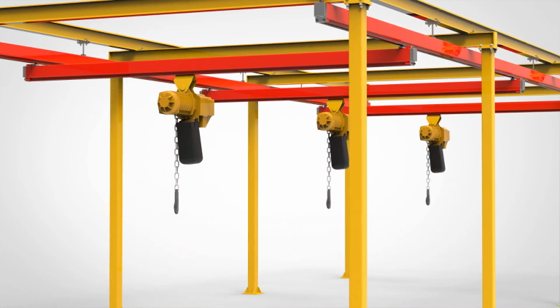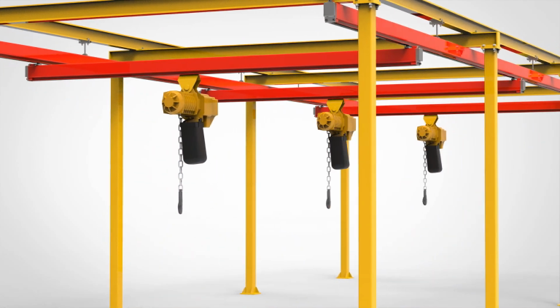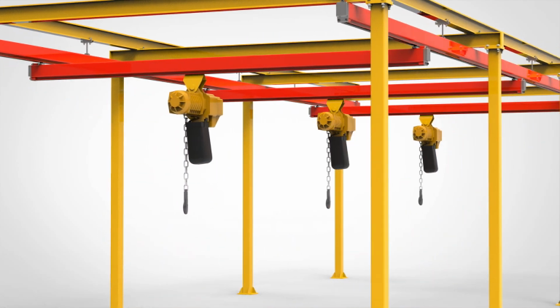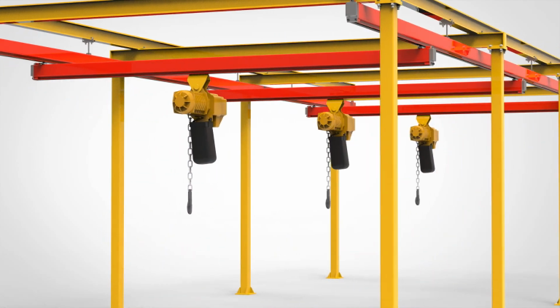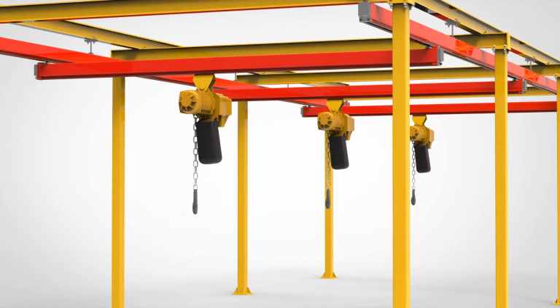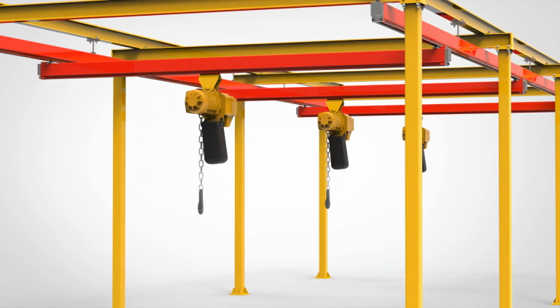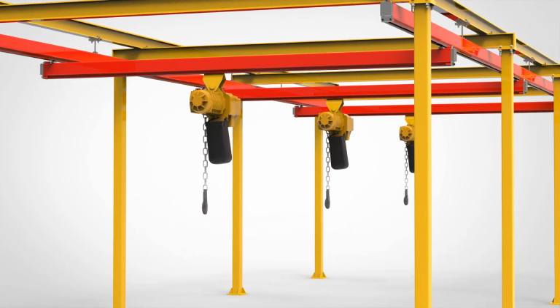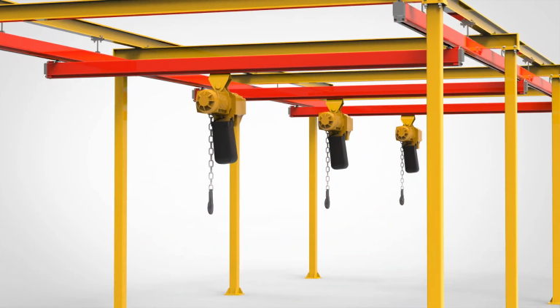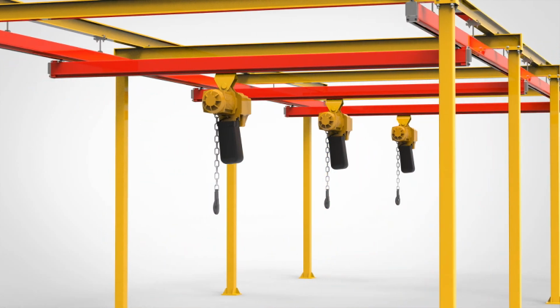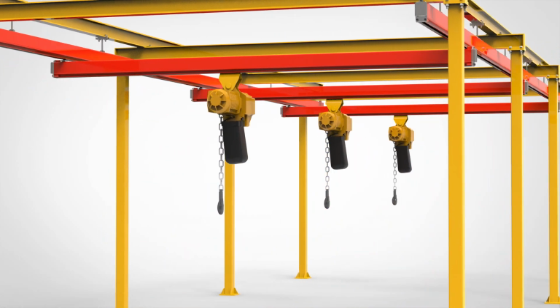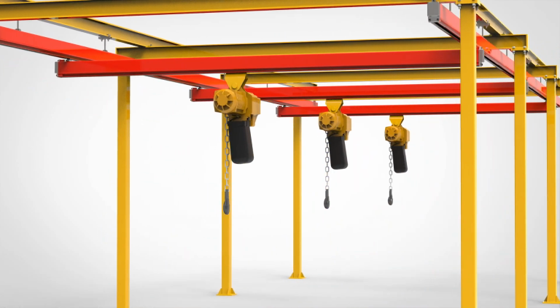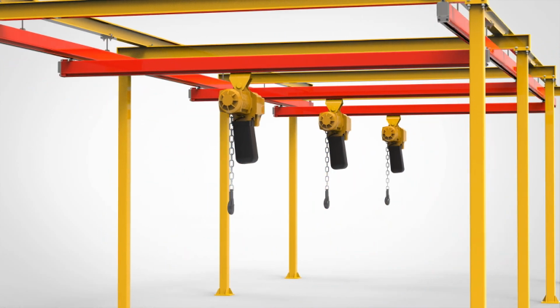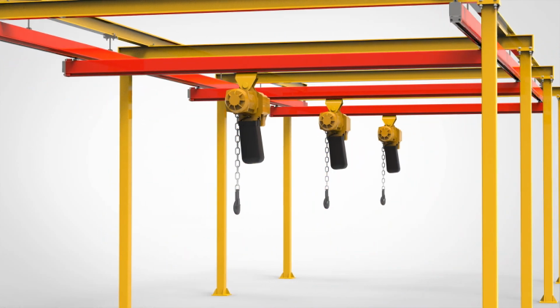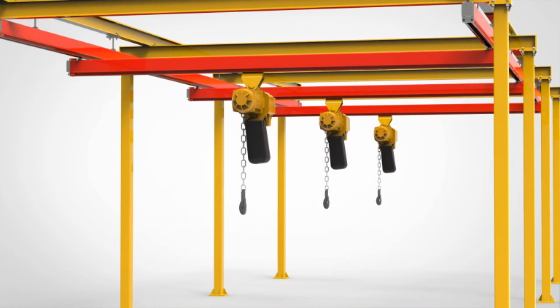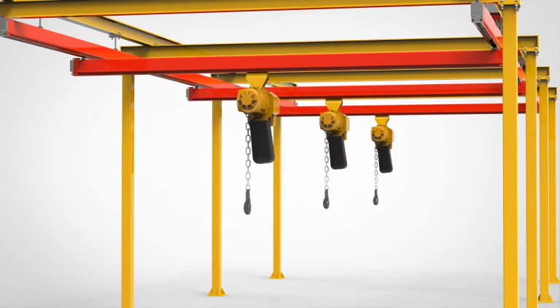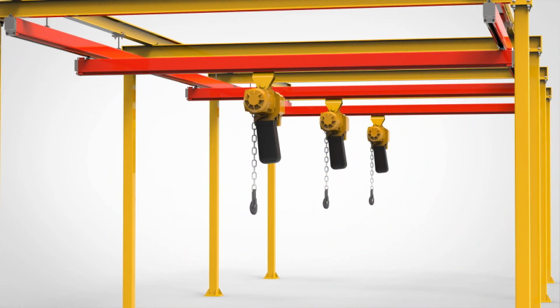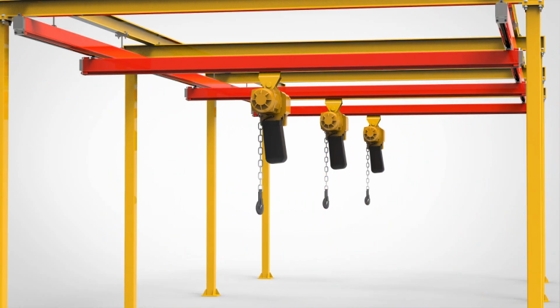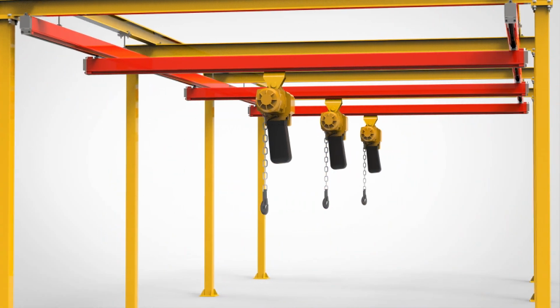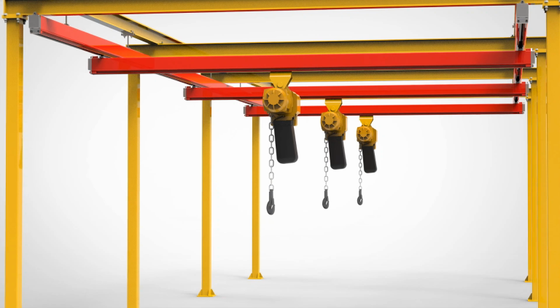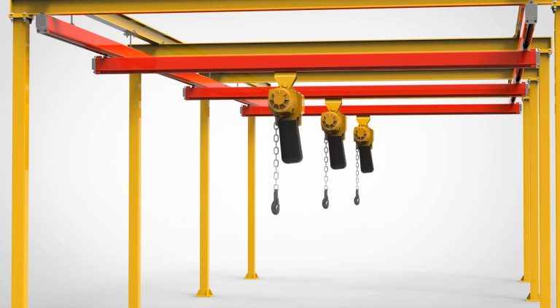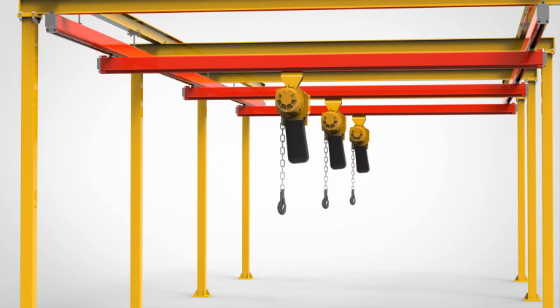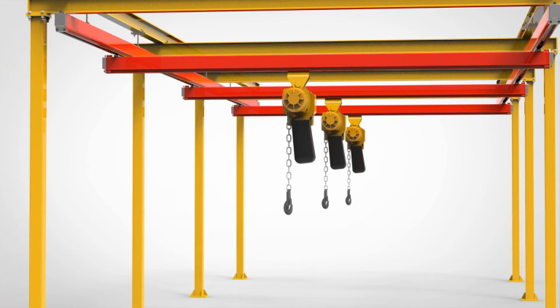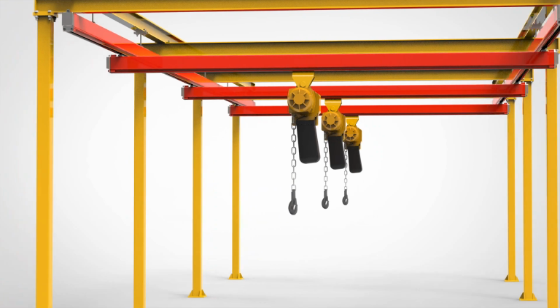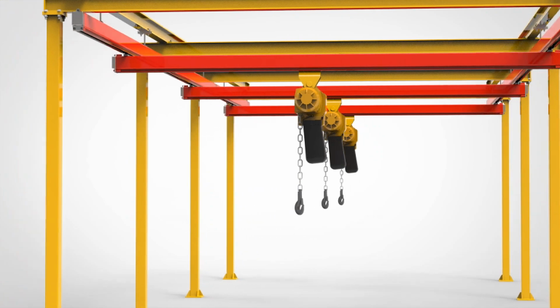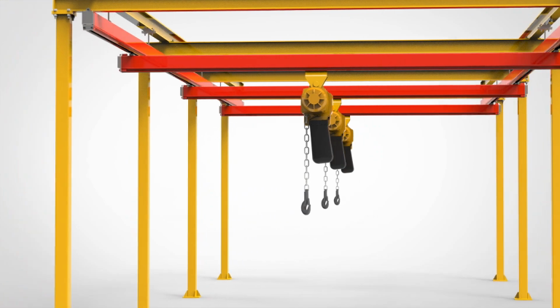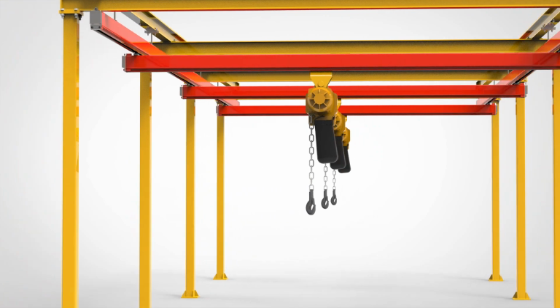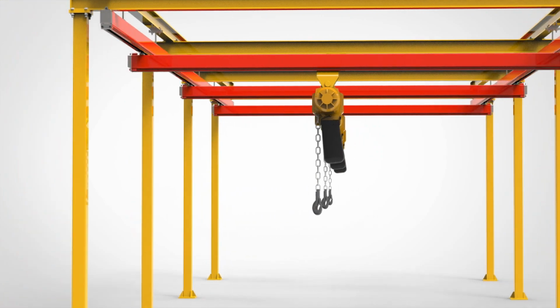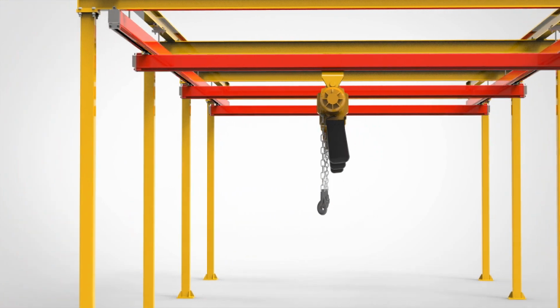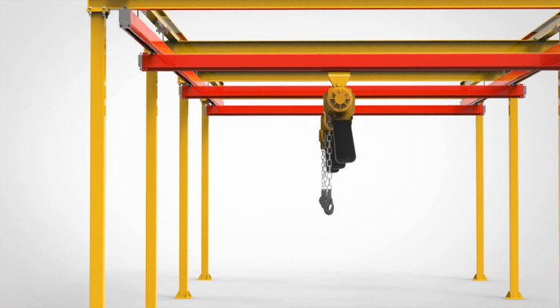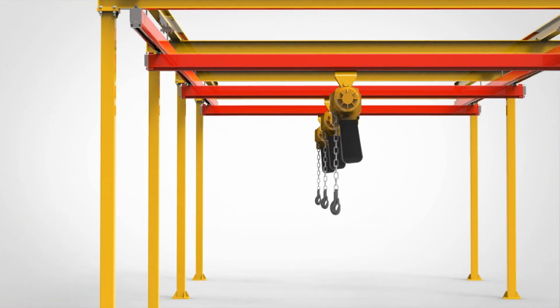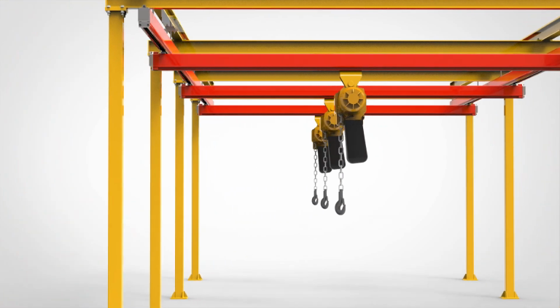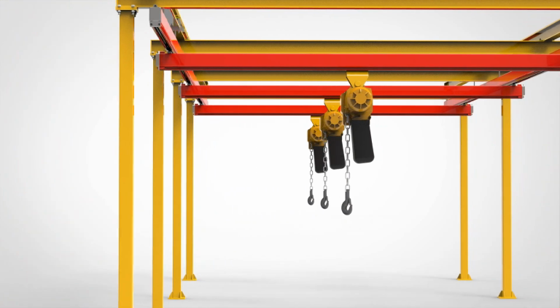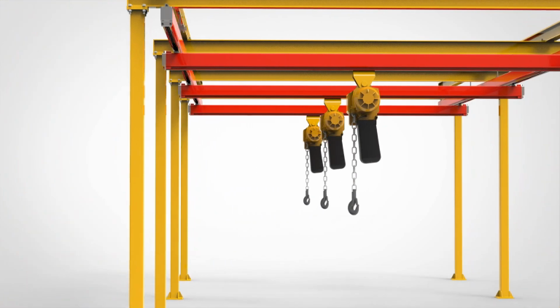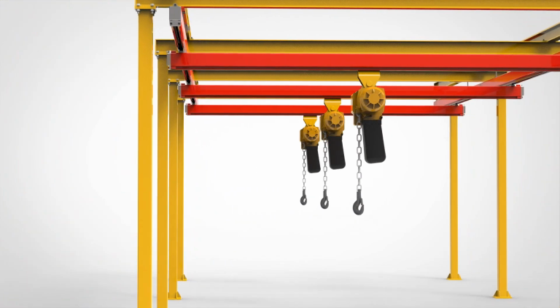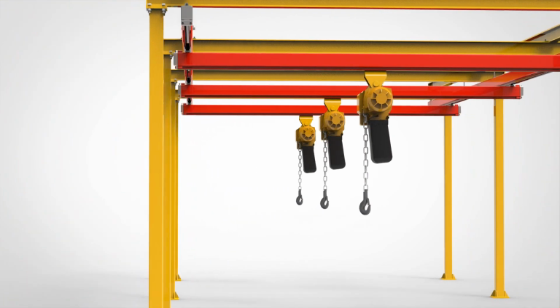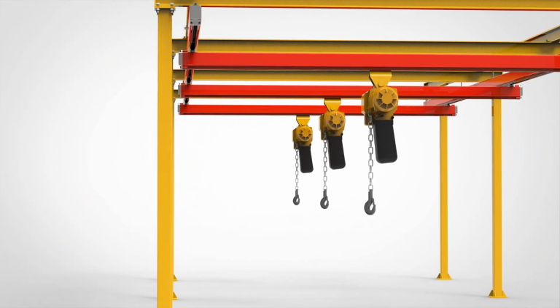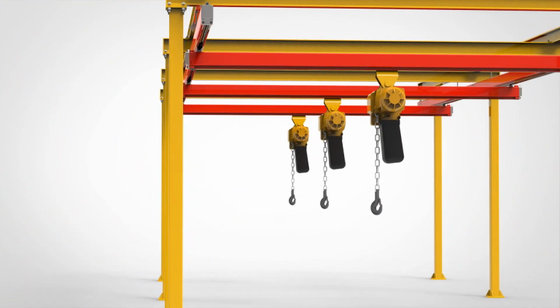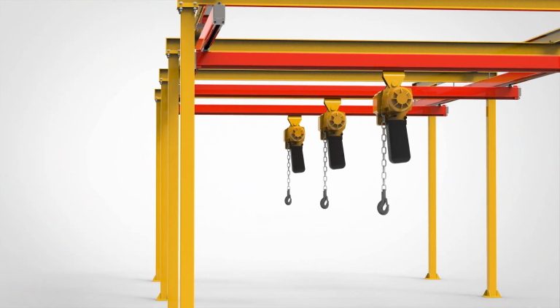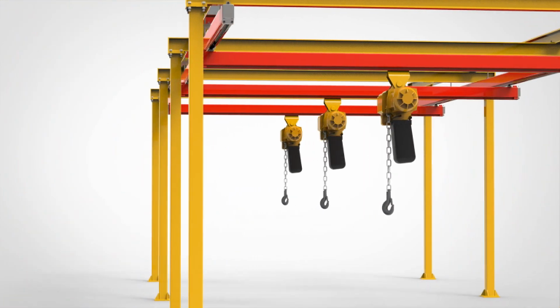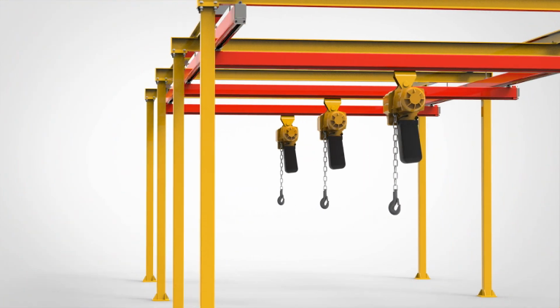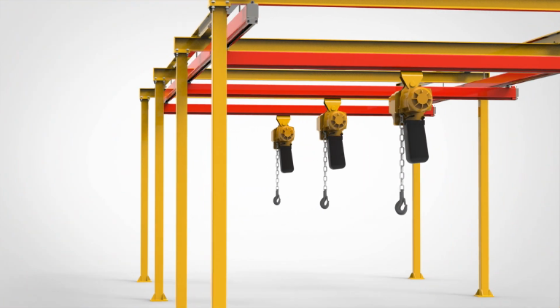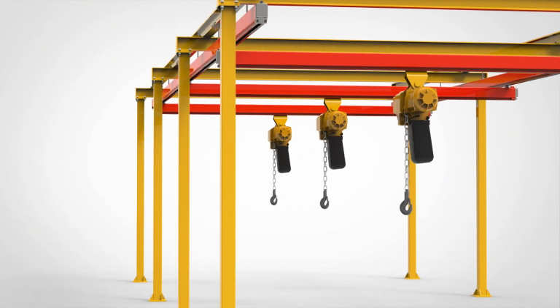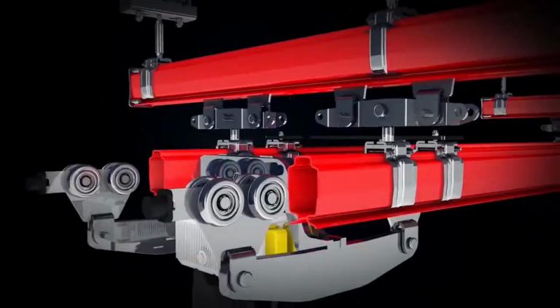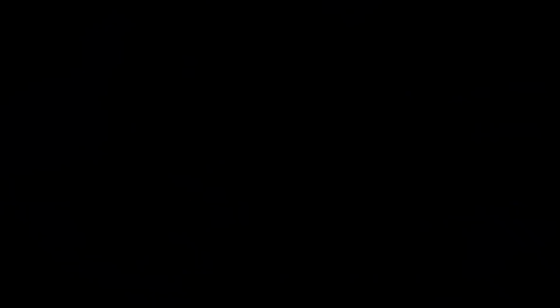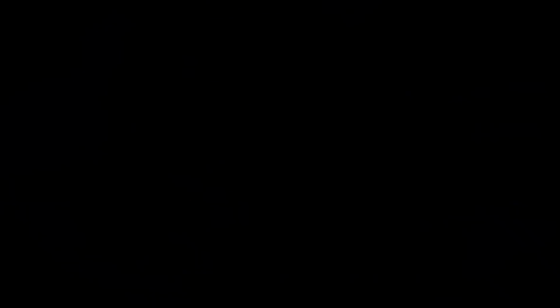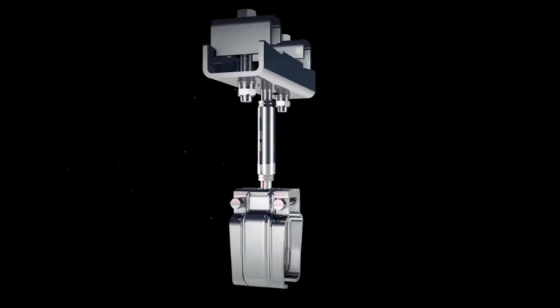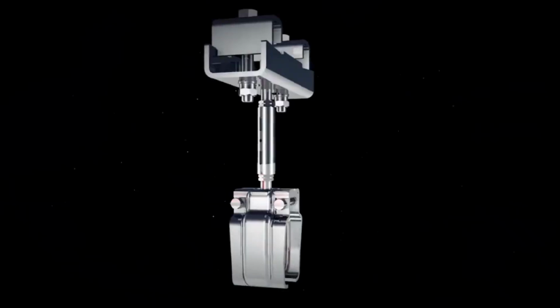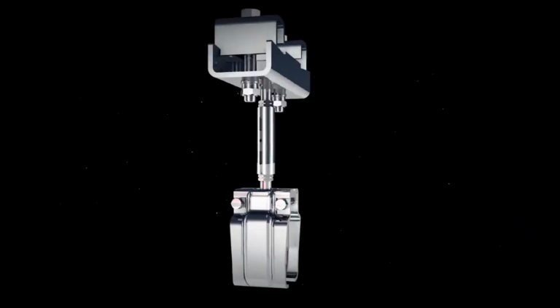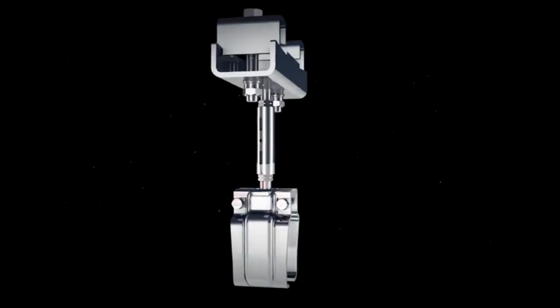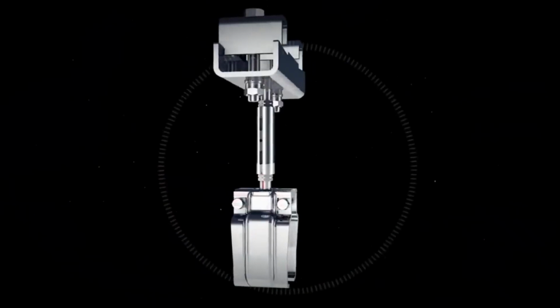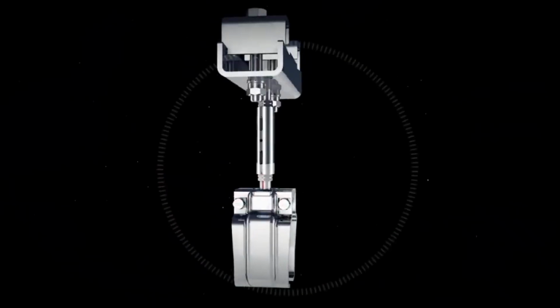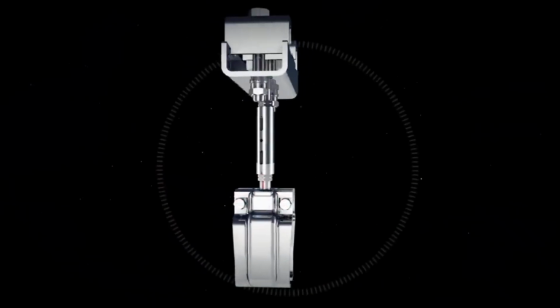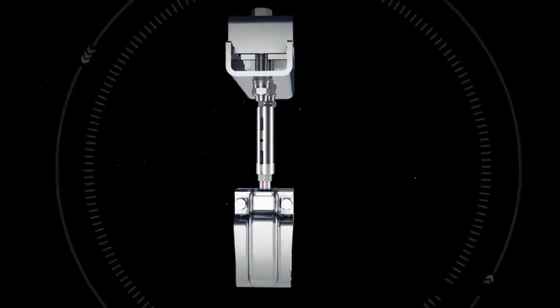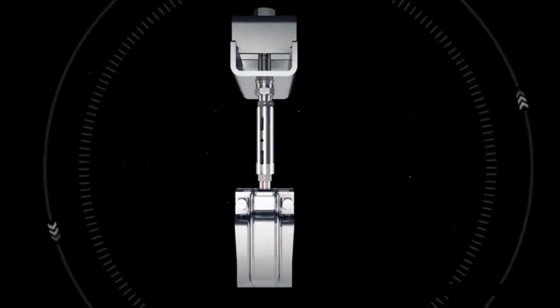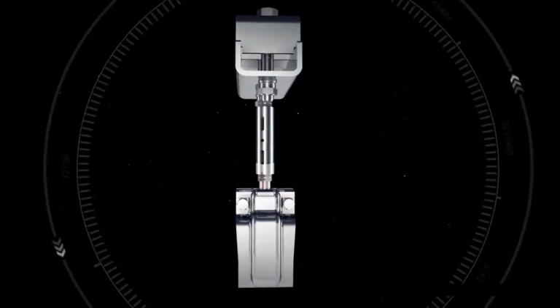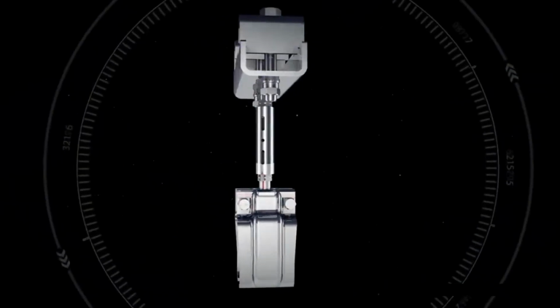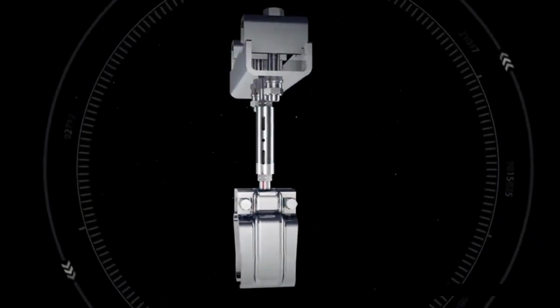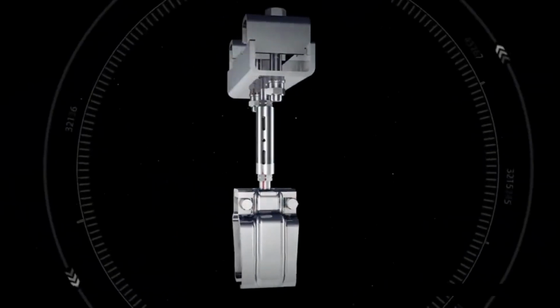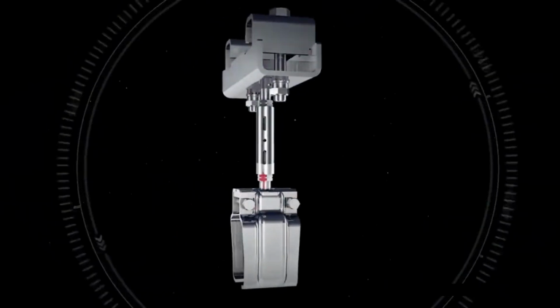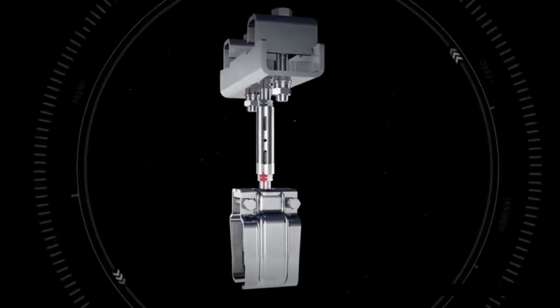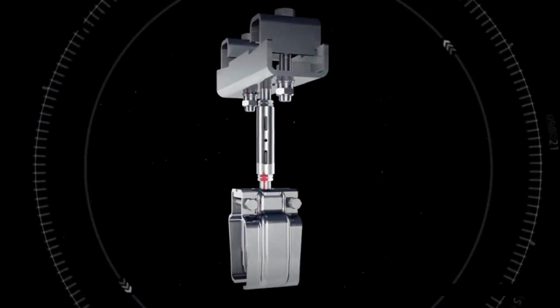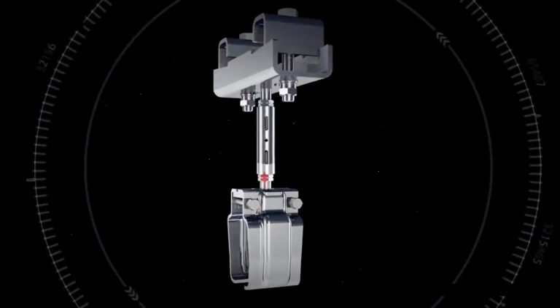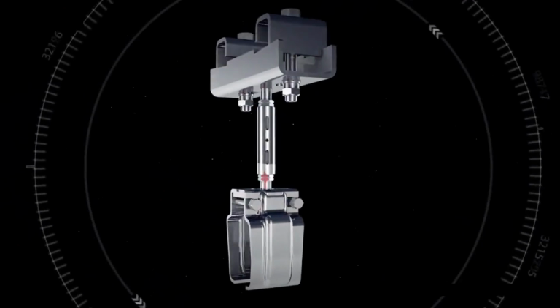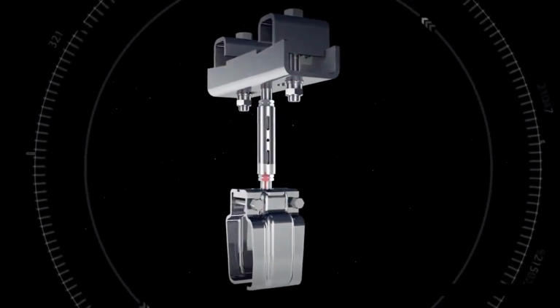The modular KBK crane system is made up of standardized parts that can be easily combined to fit various lifting needs and environments.